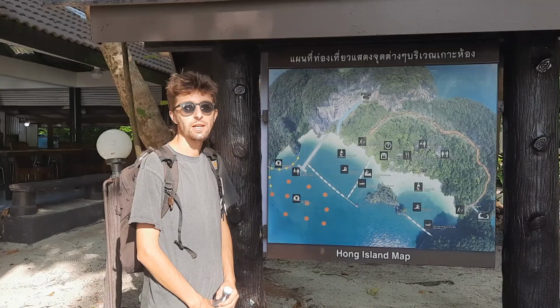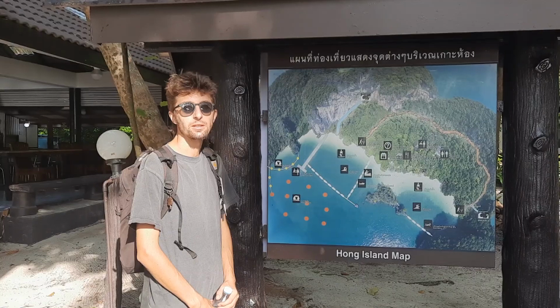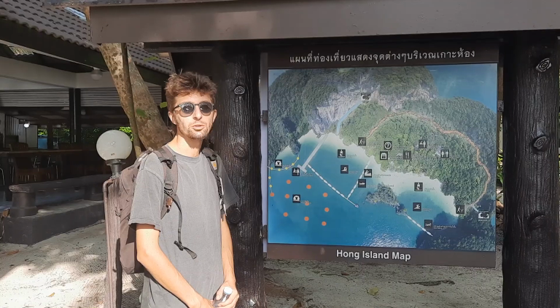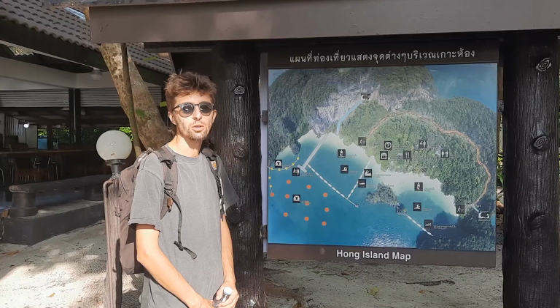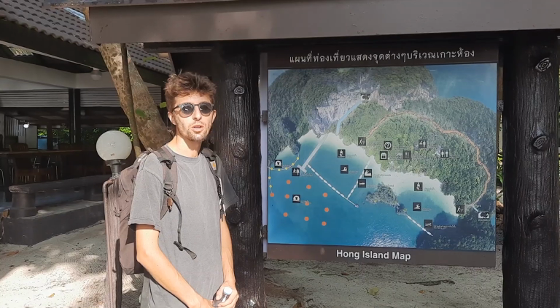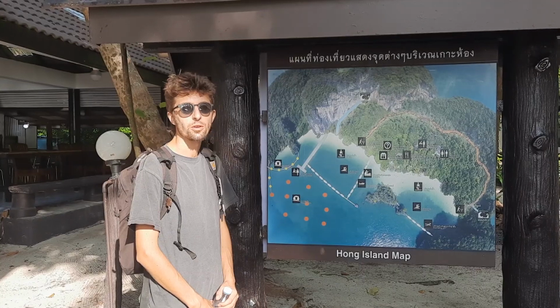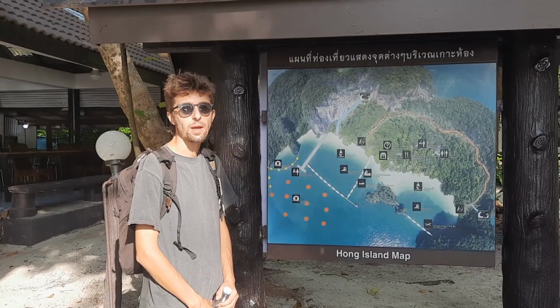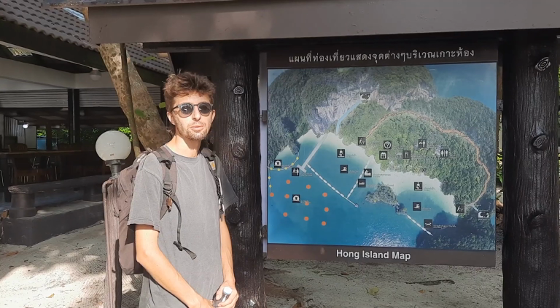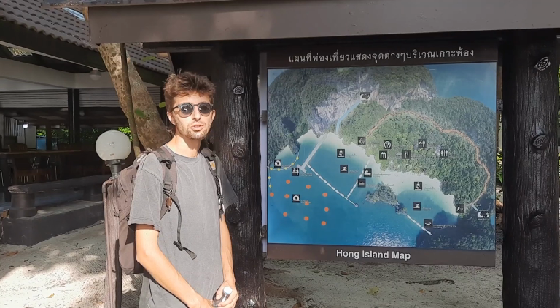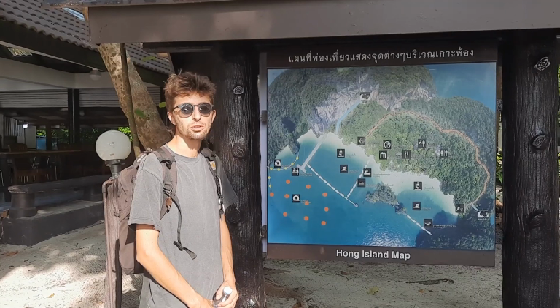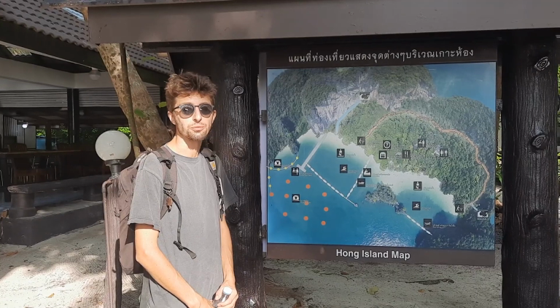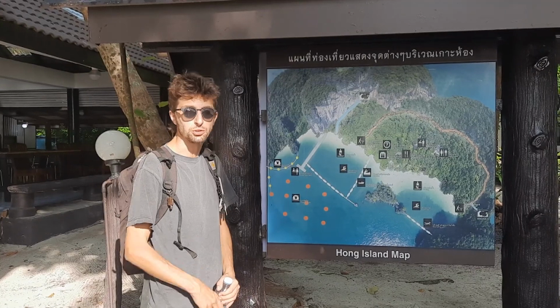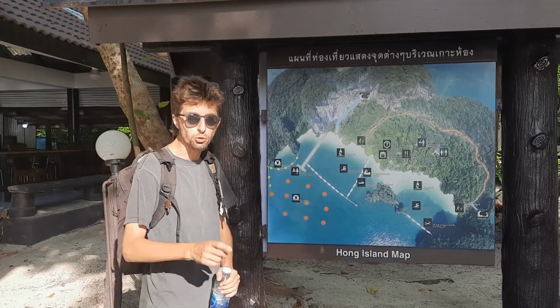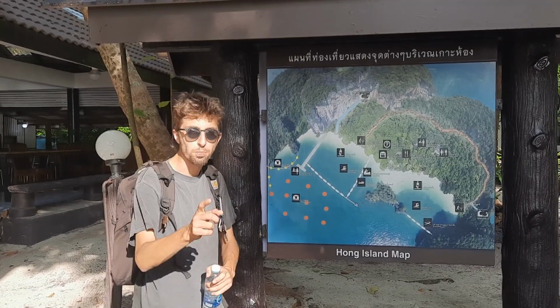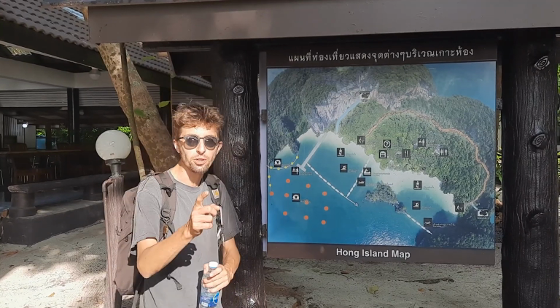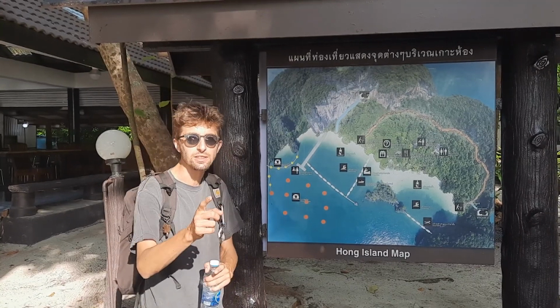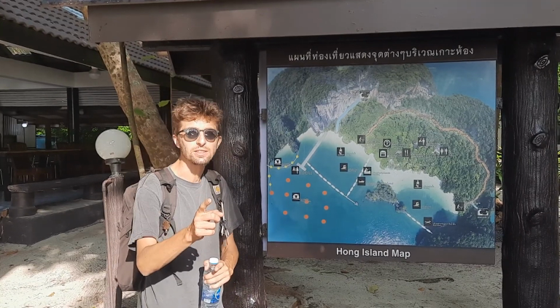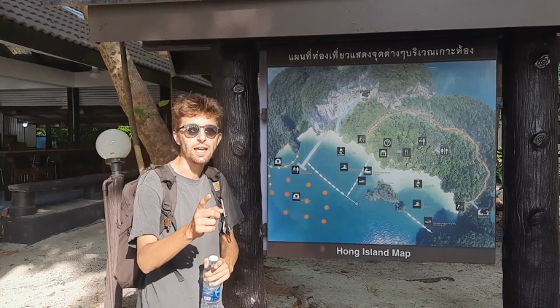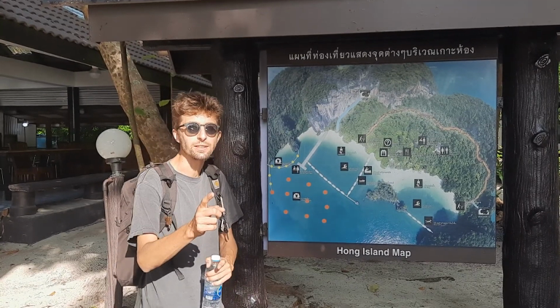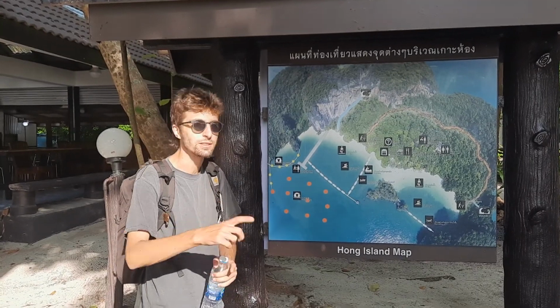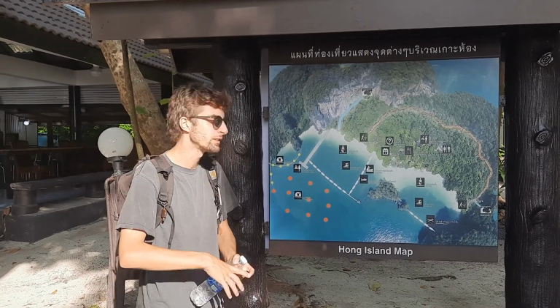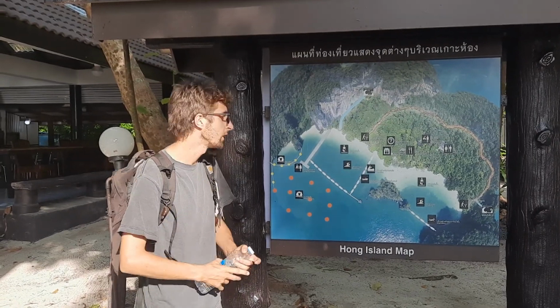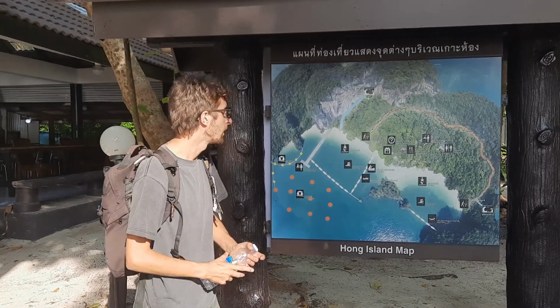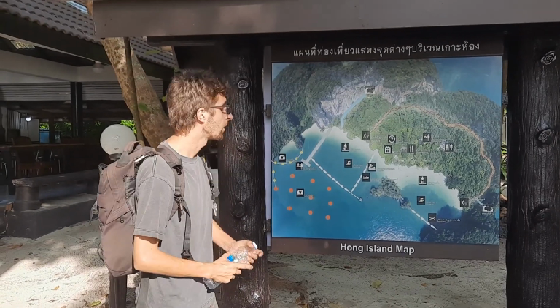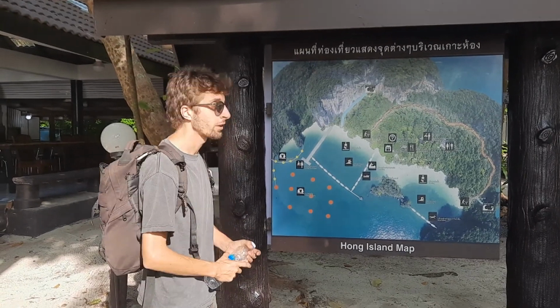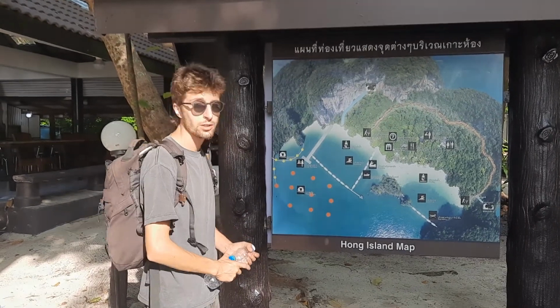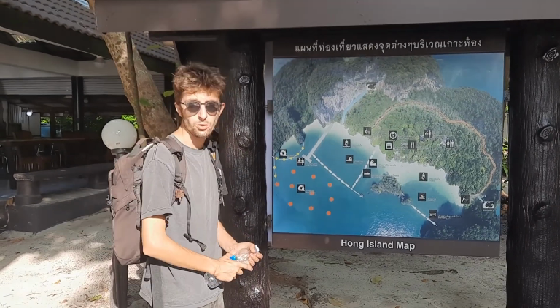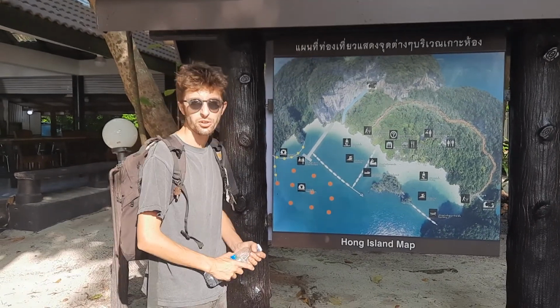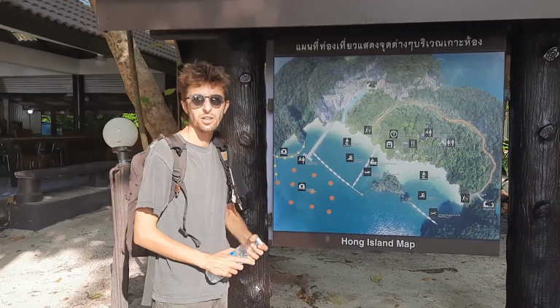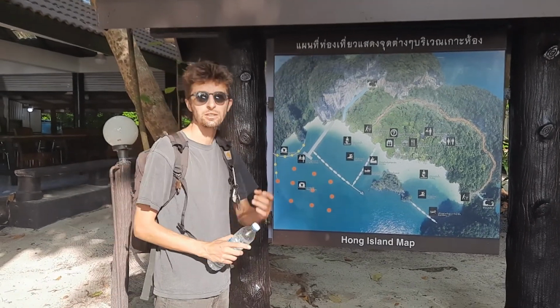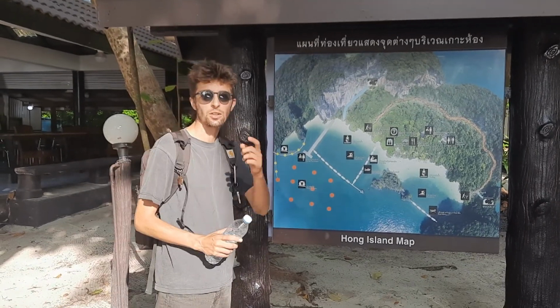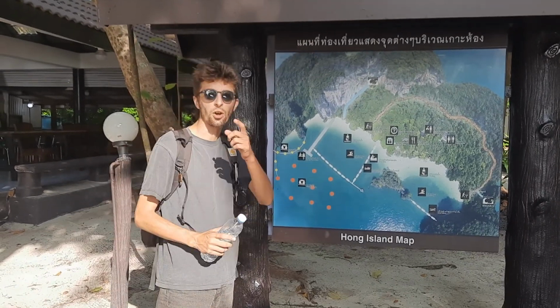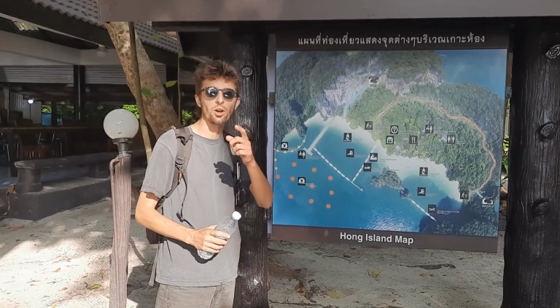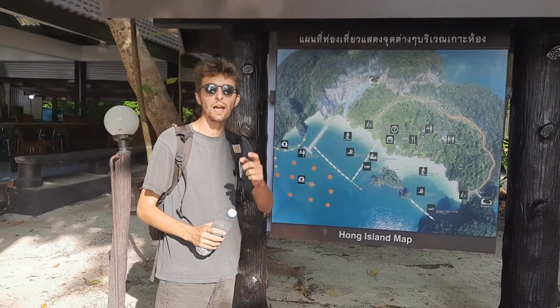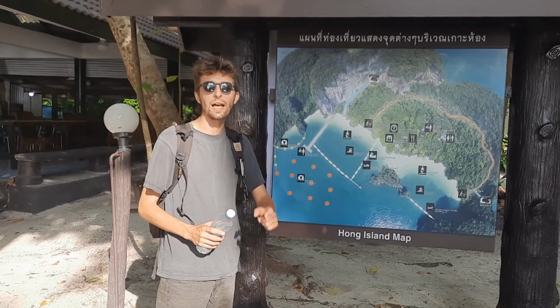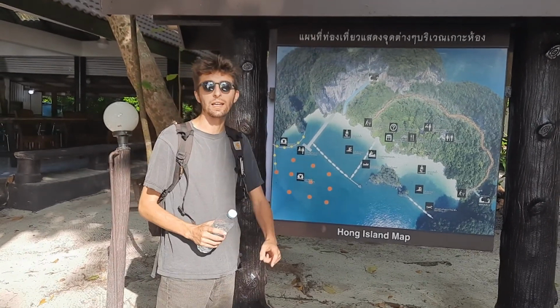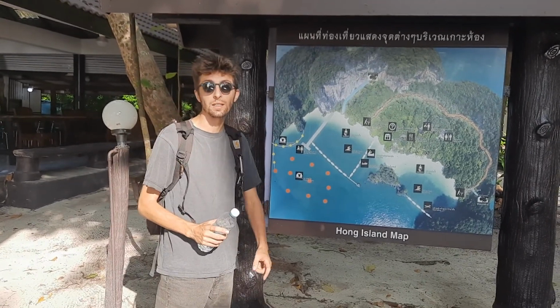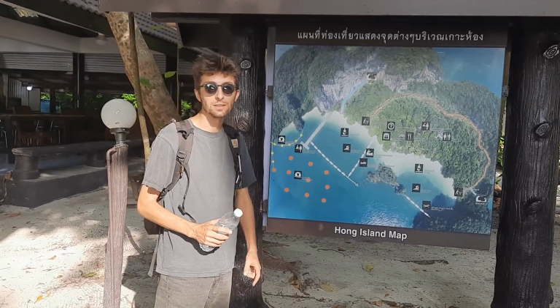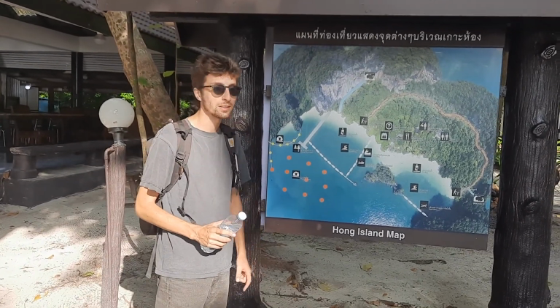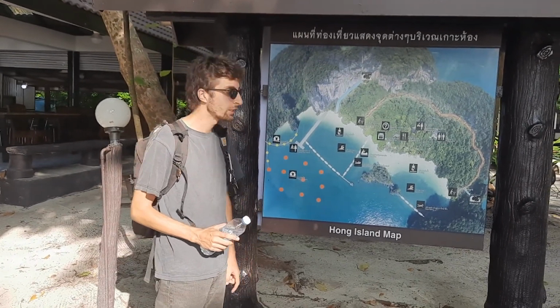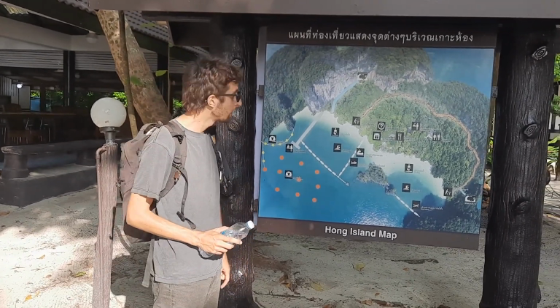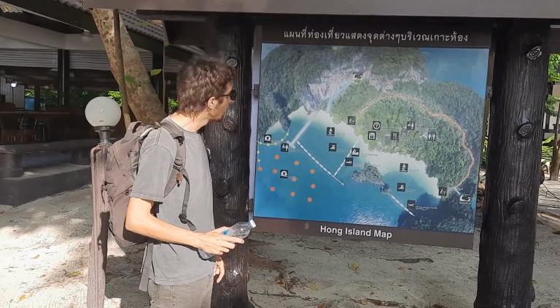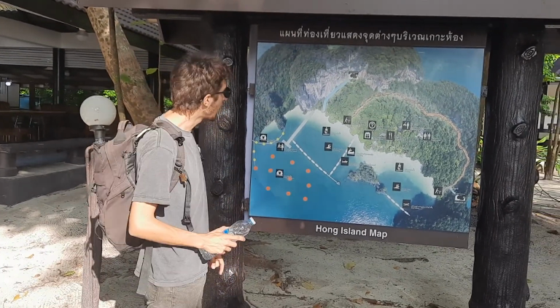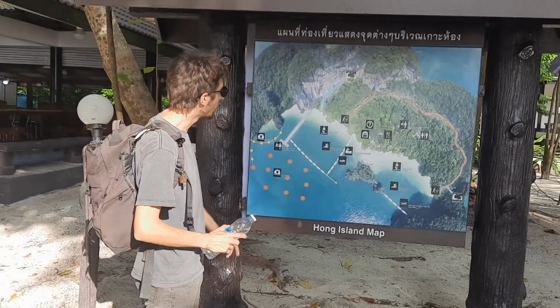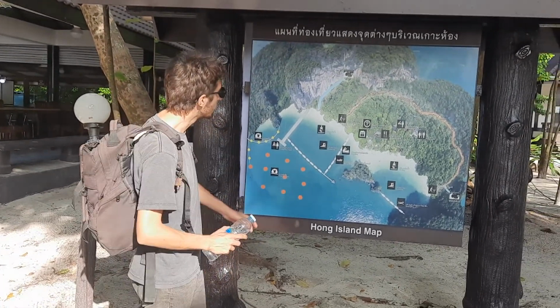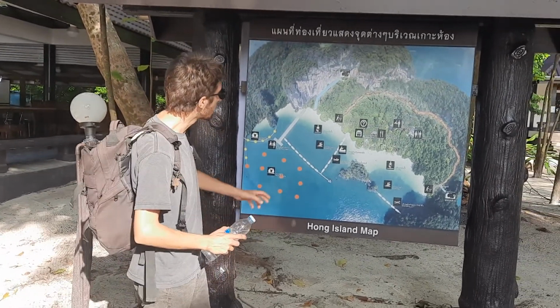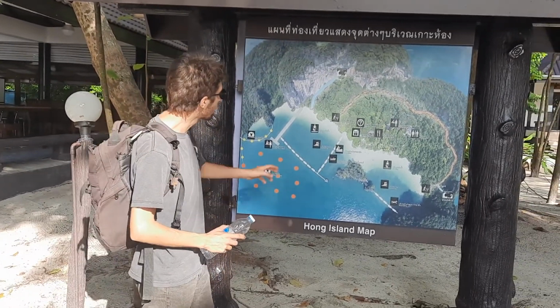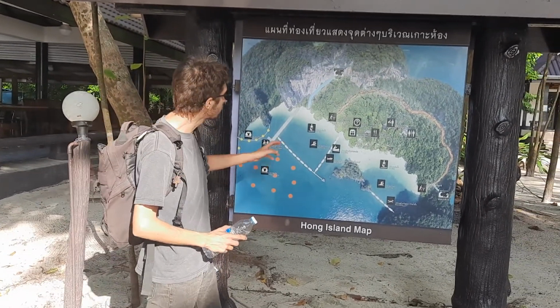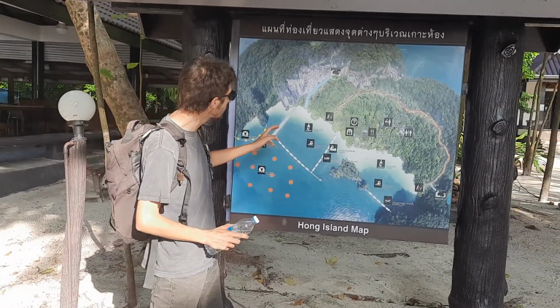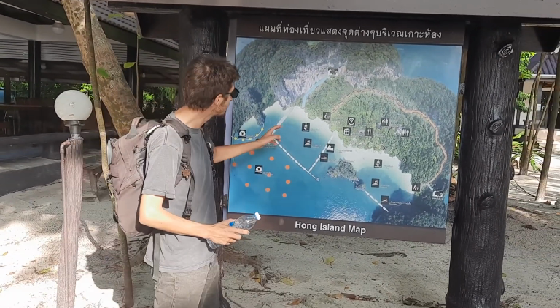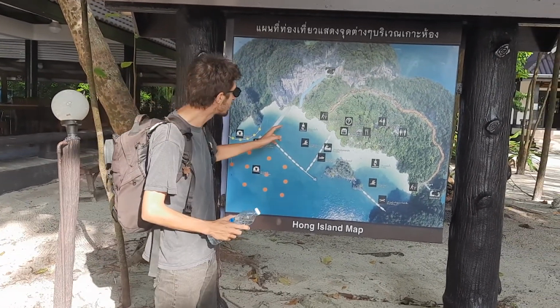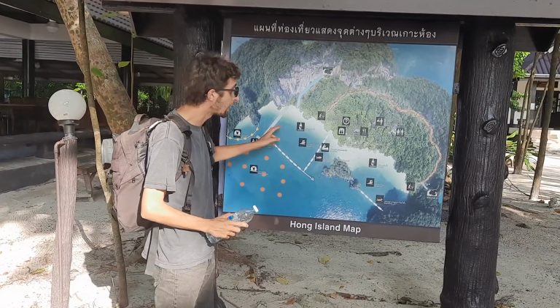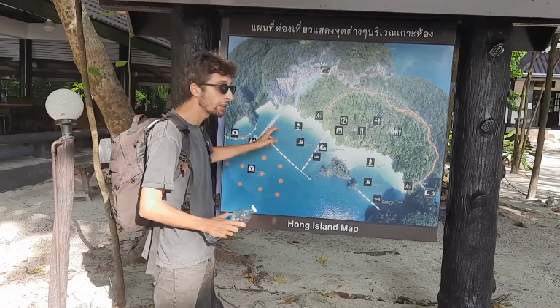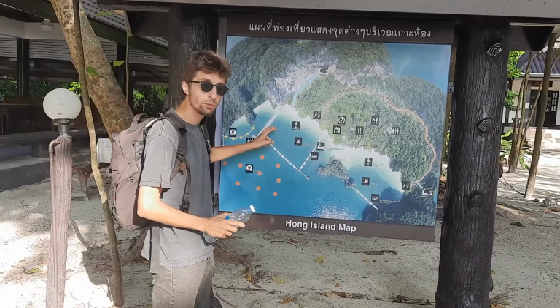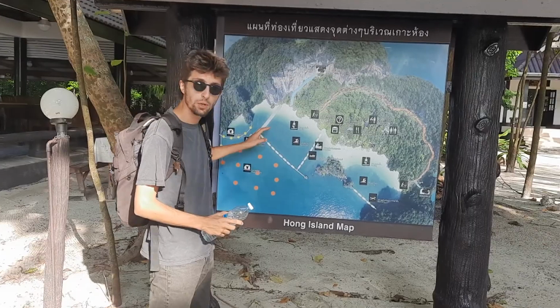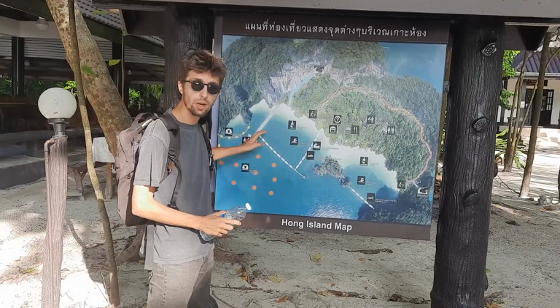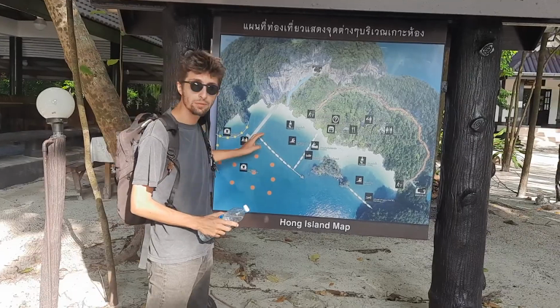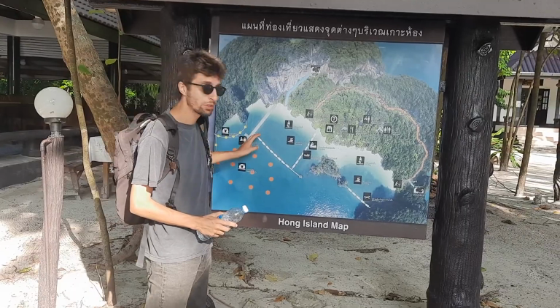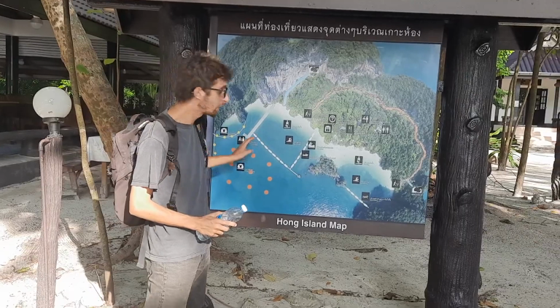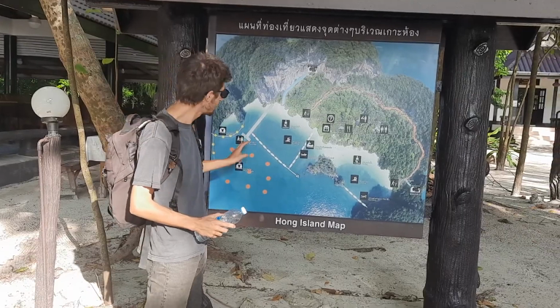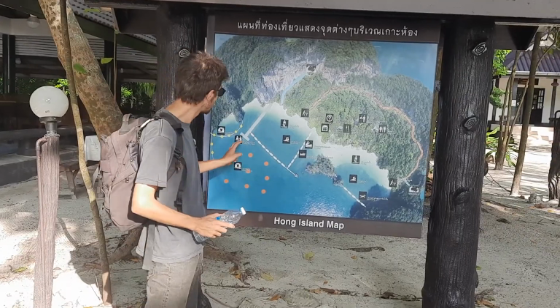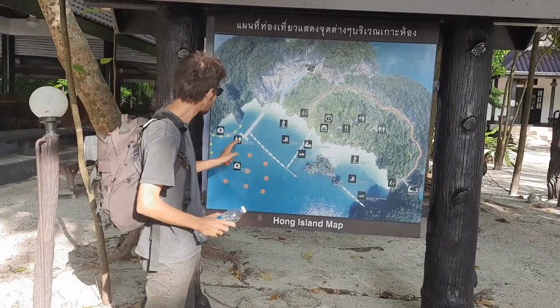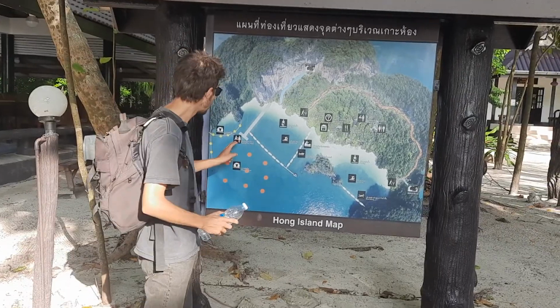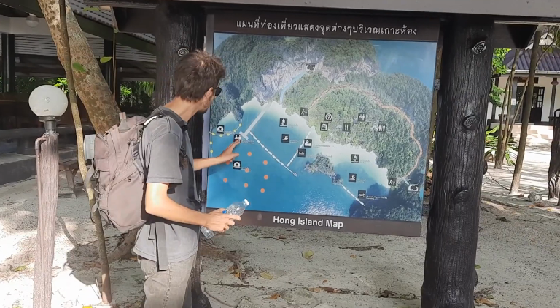Welcome back to another episode of SUPER EXCITED! Here we are in Hong Island and we are on the east side.